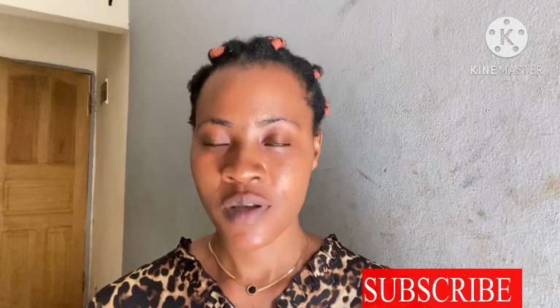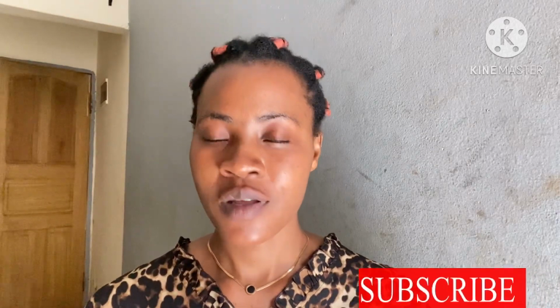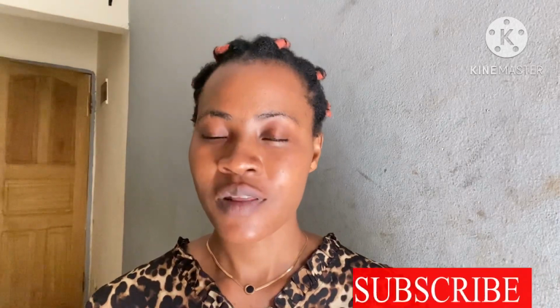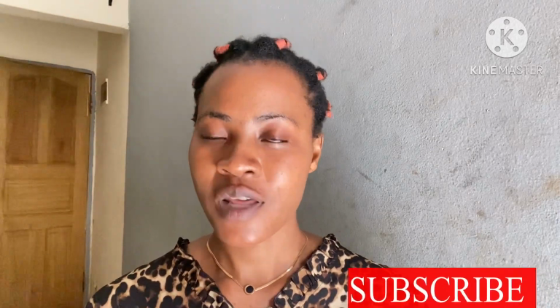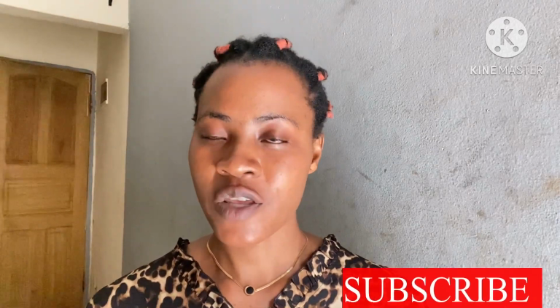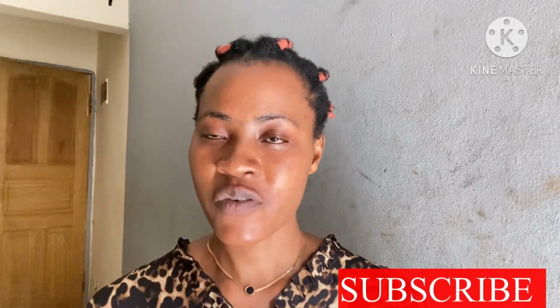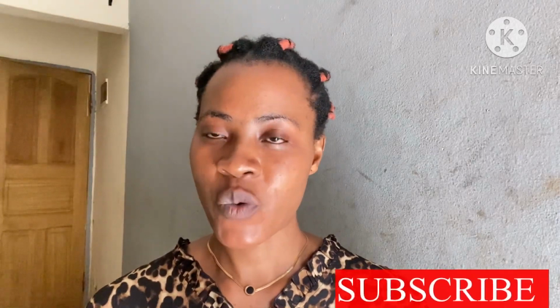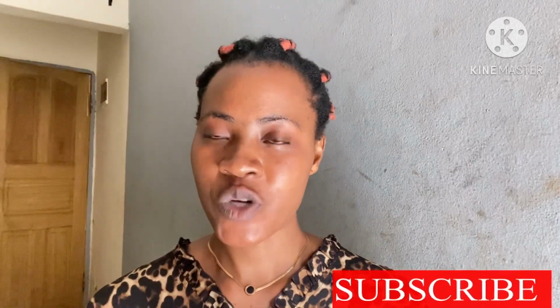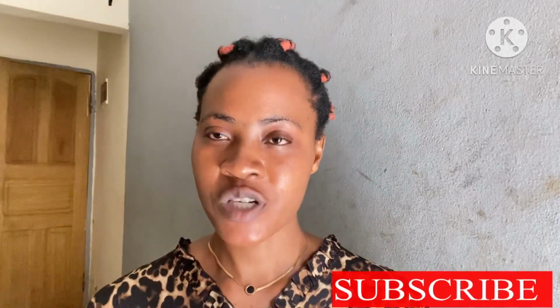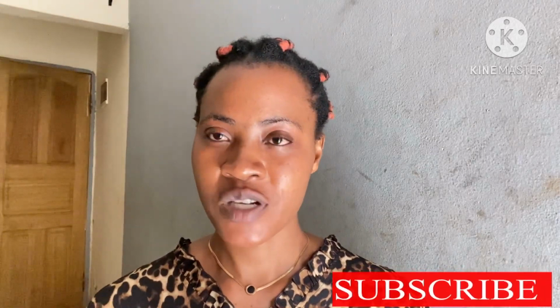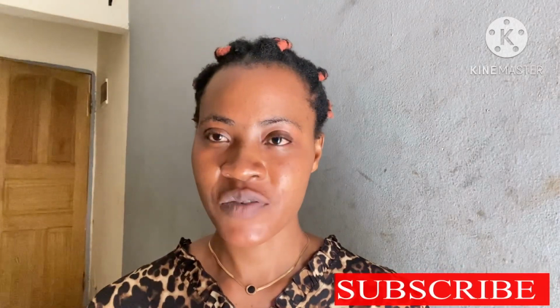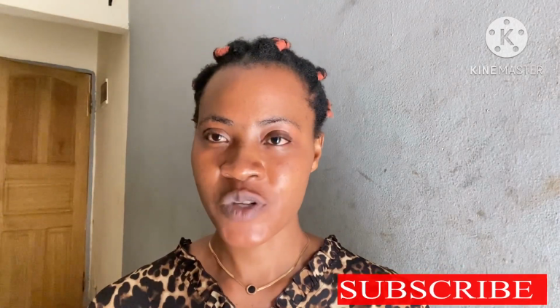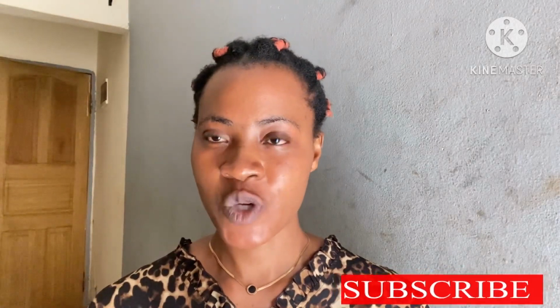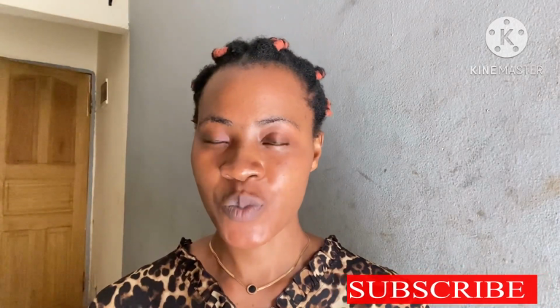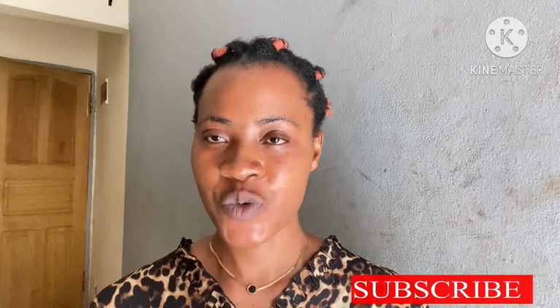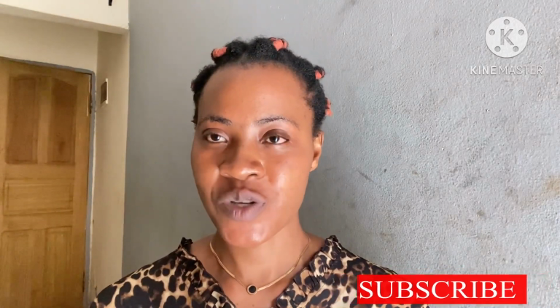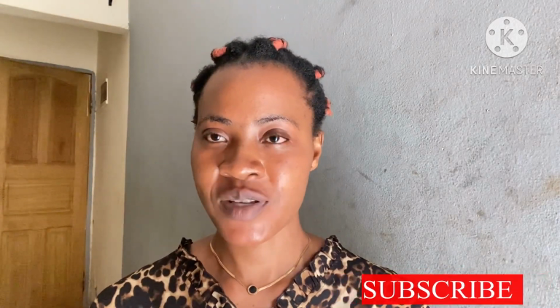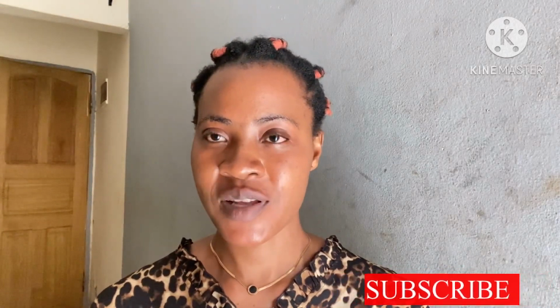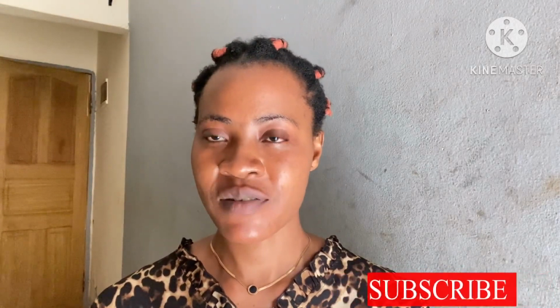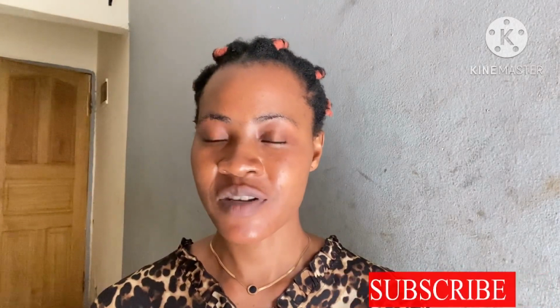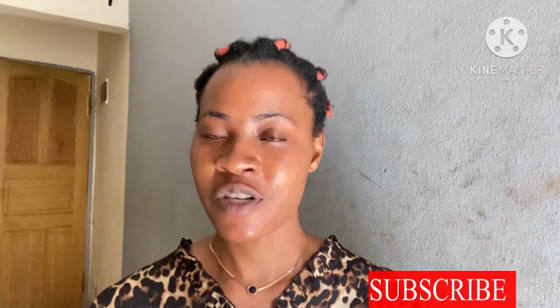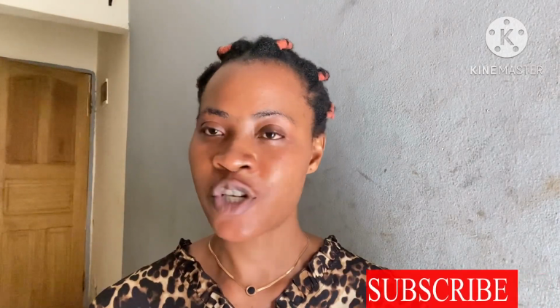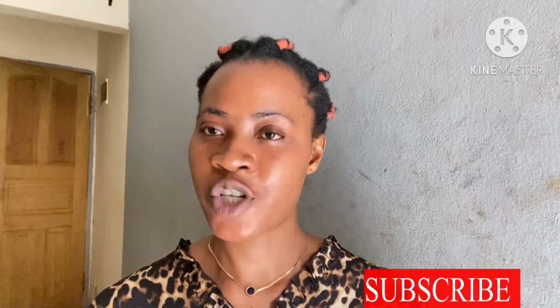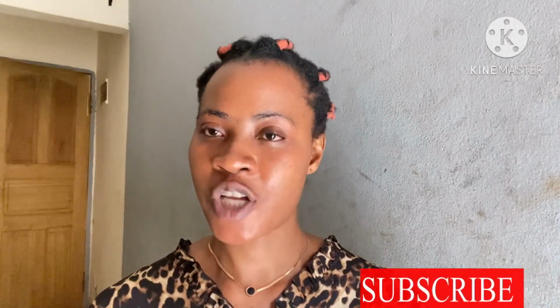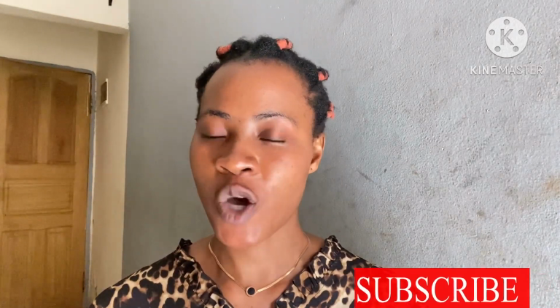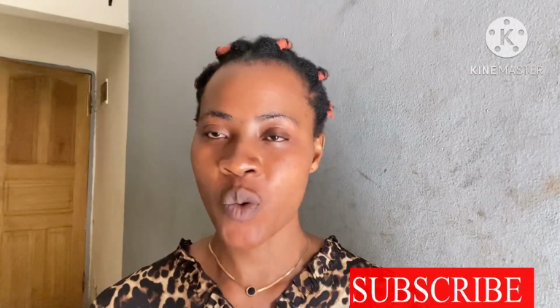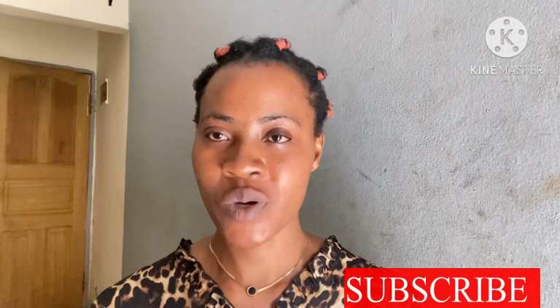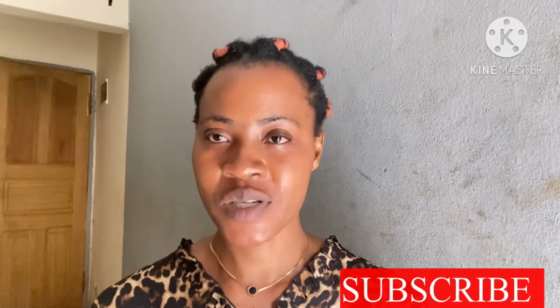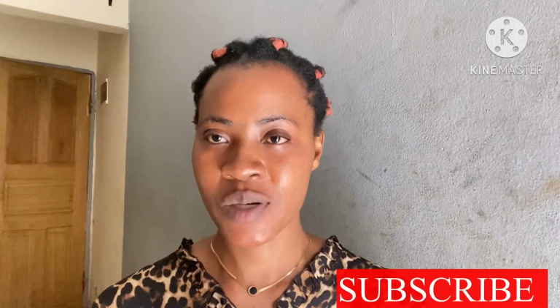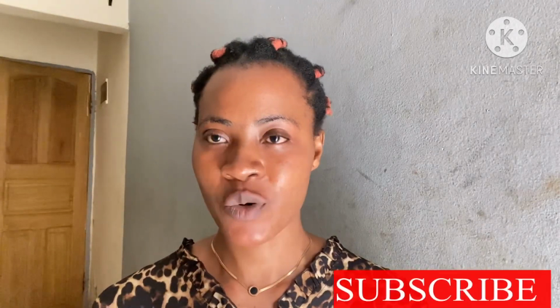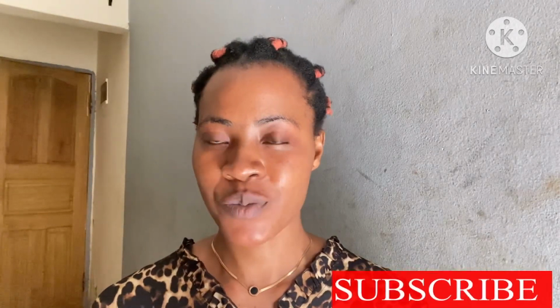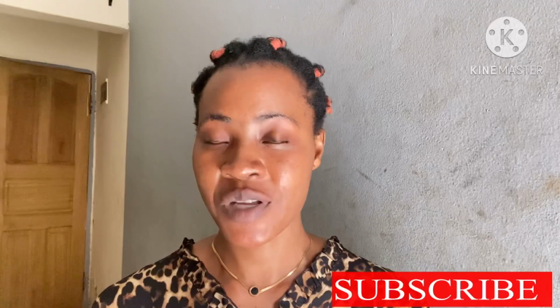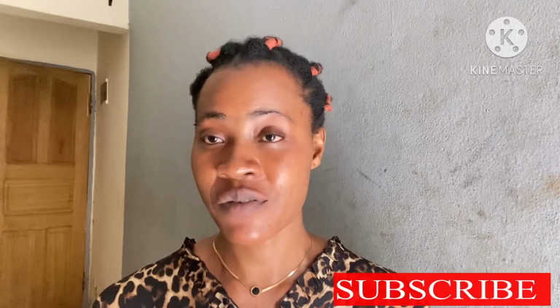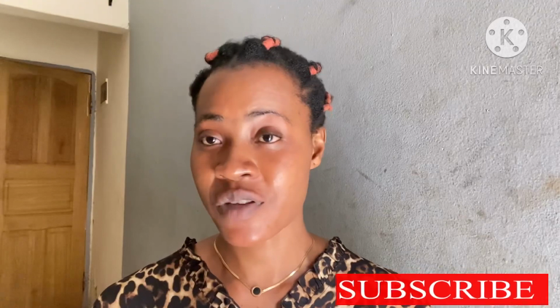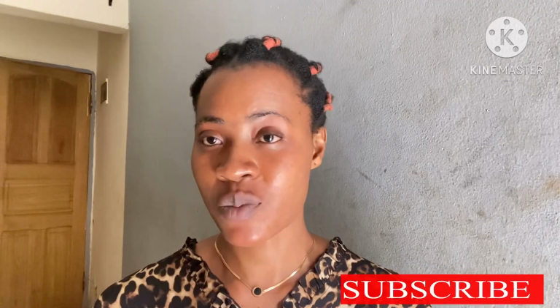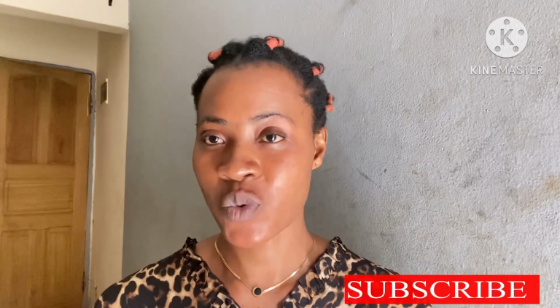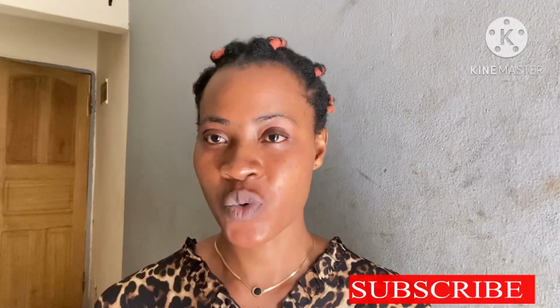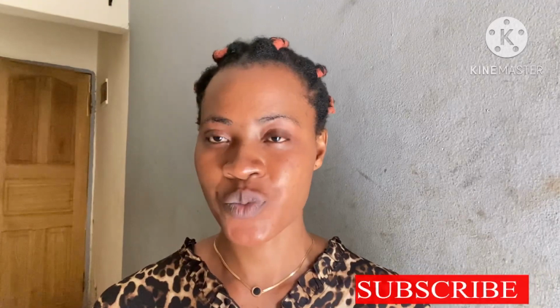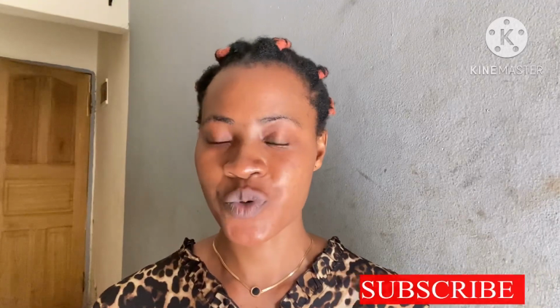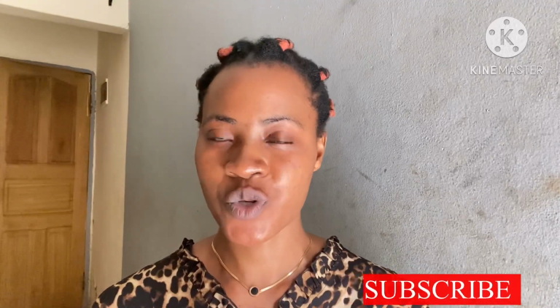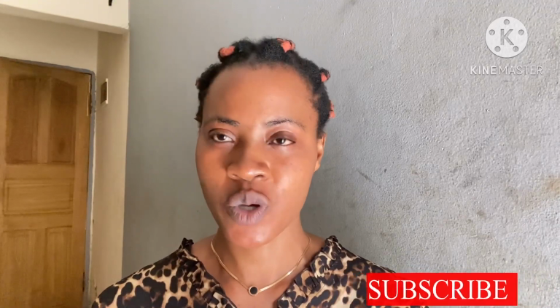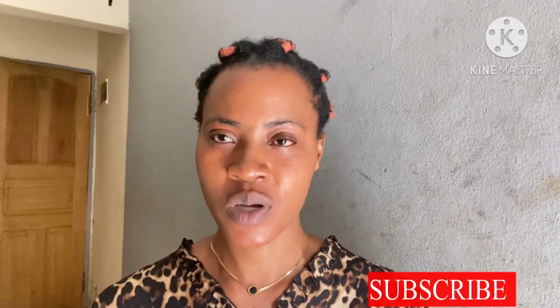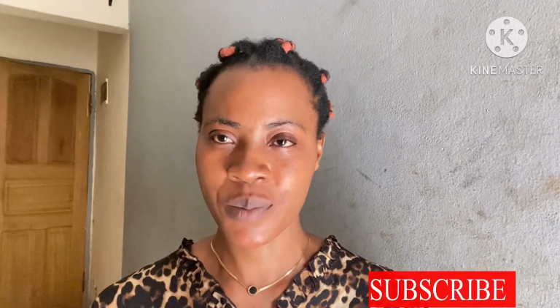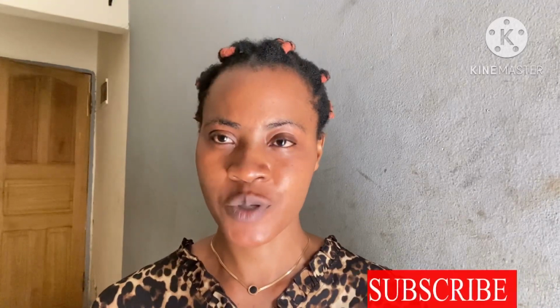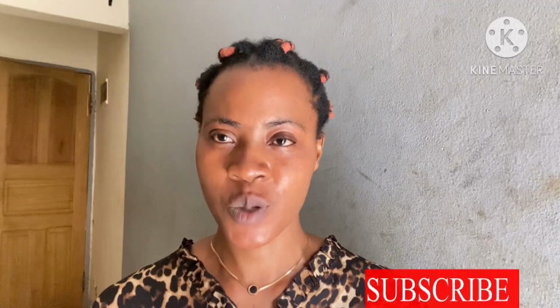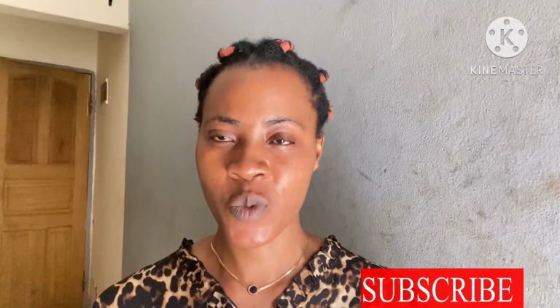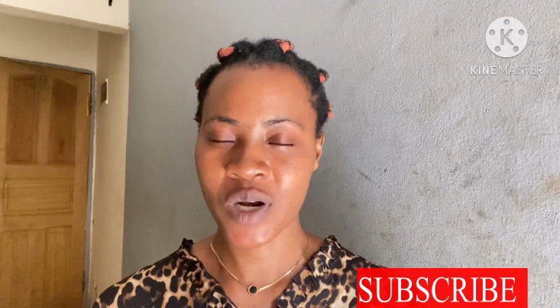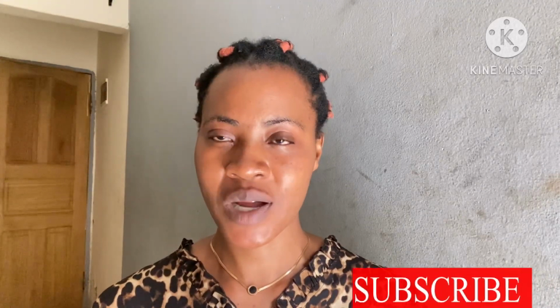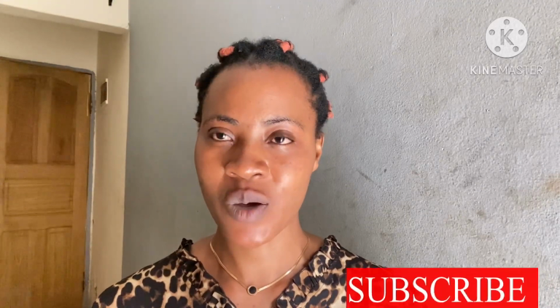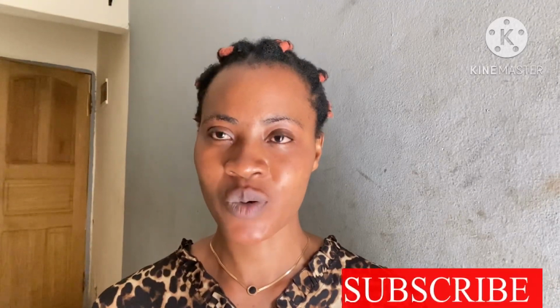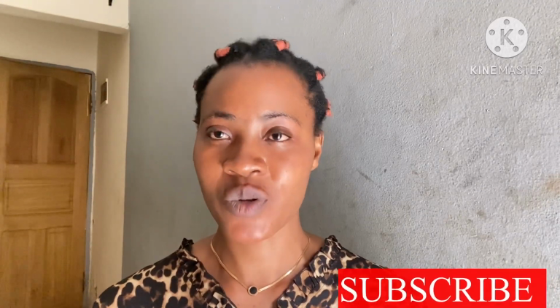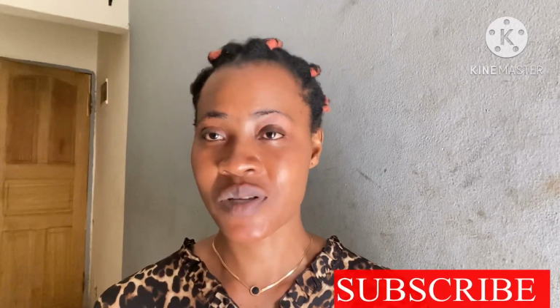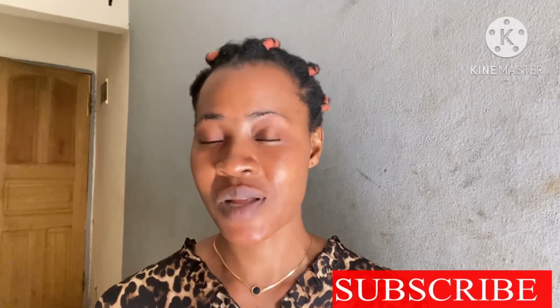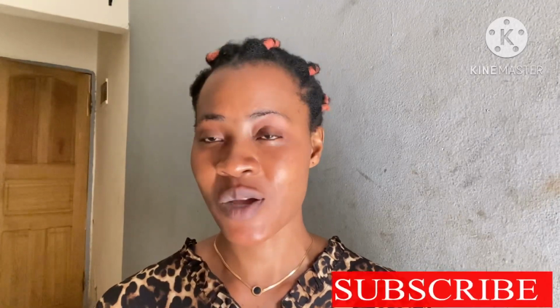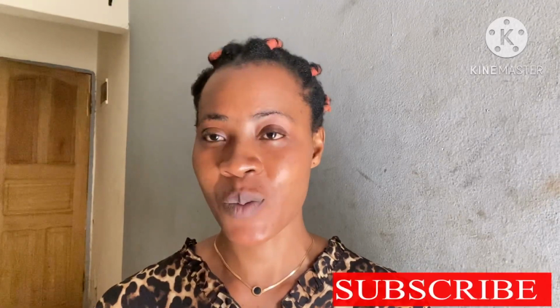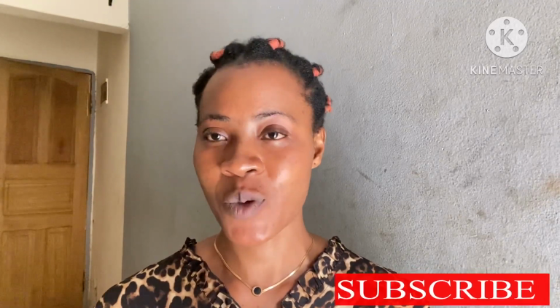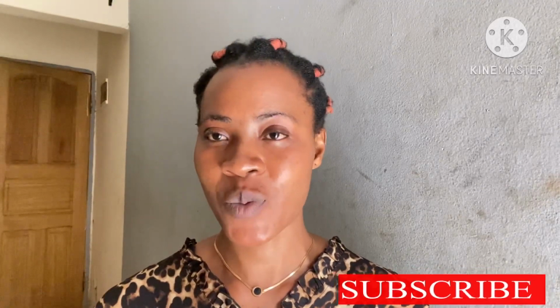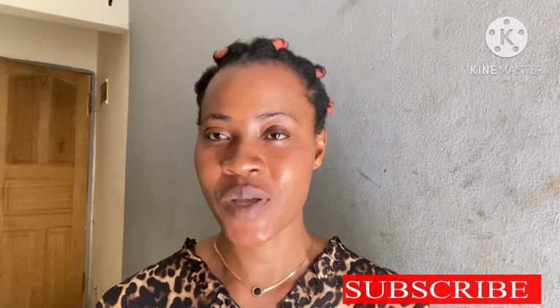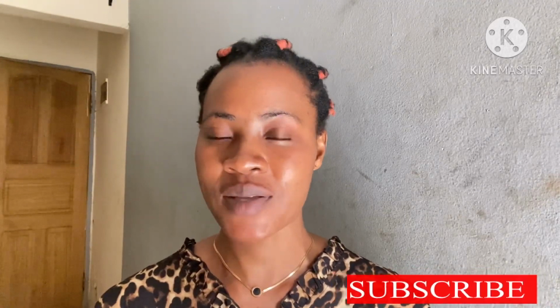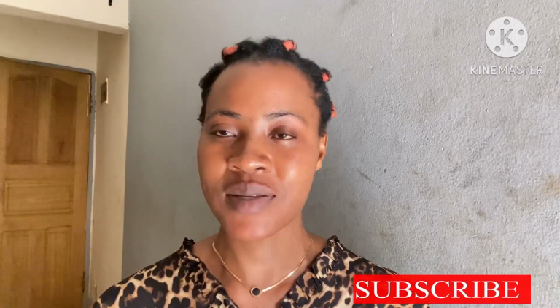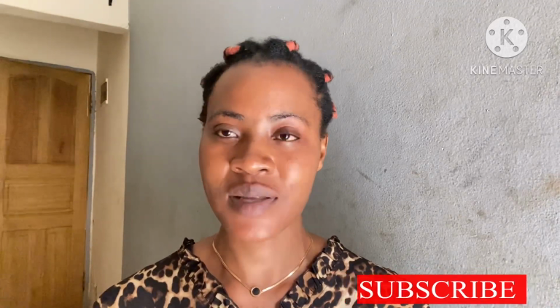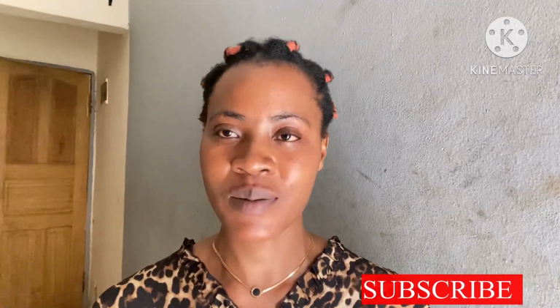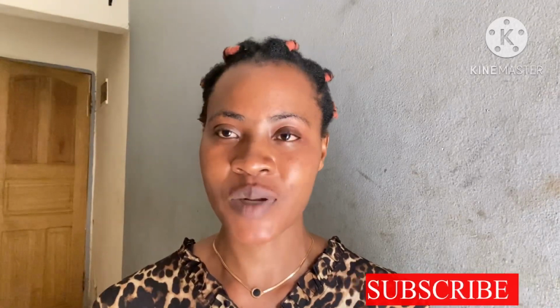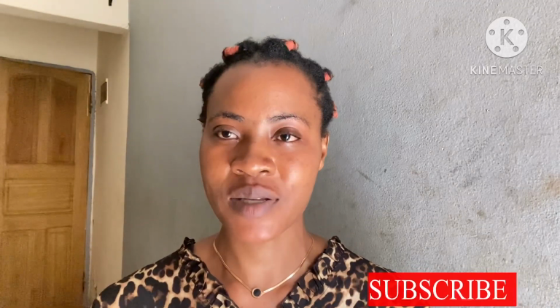Thank you for watching the video up to this level. Share on WhatsApp groups and Facebook groups to help someone out. Until I come your way, stay blessed.